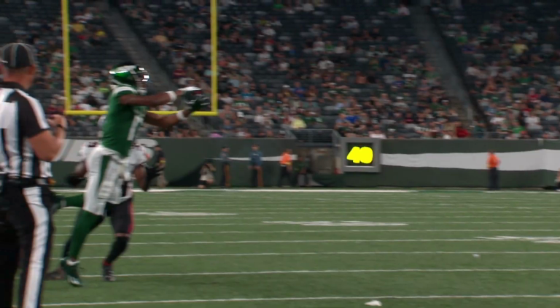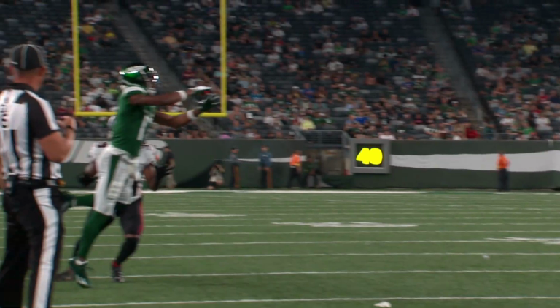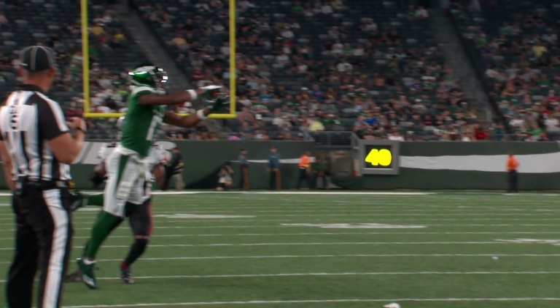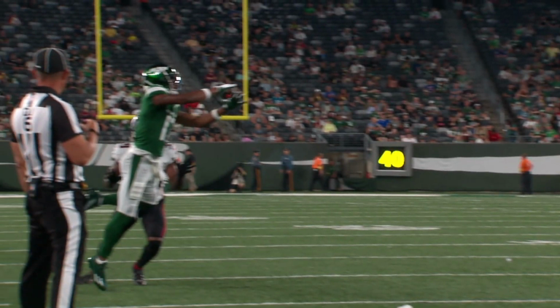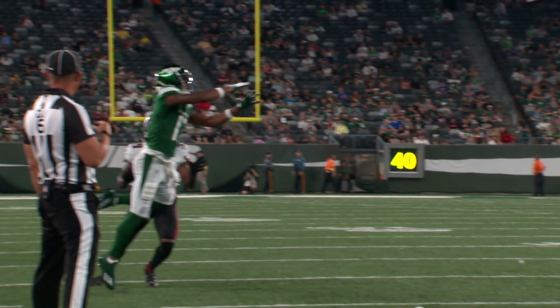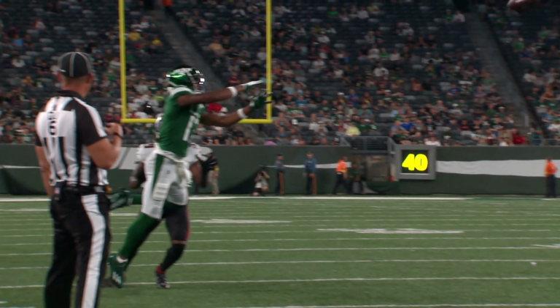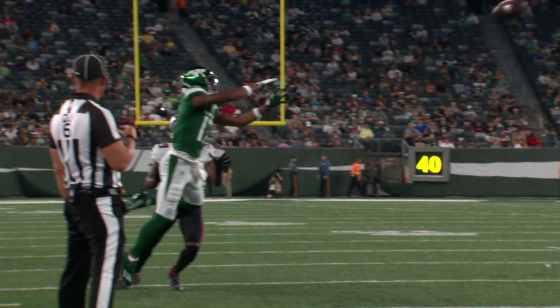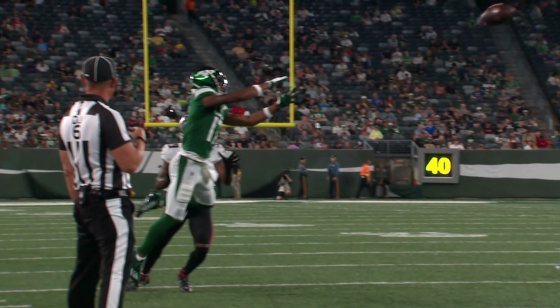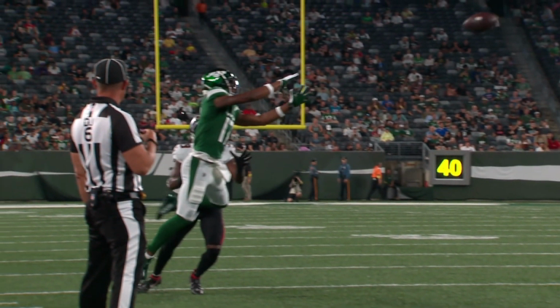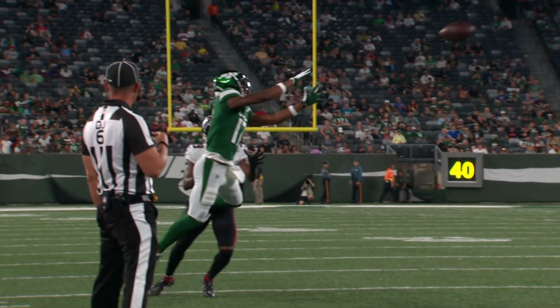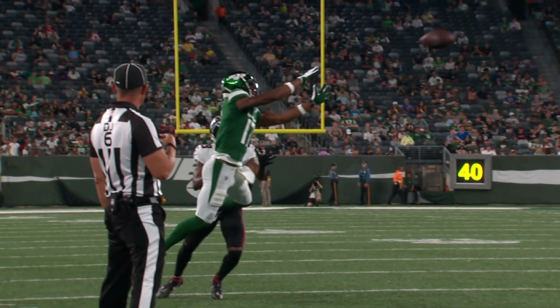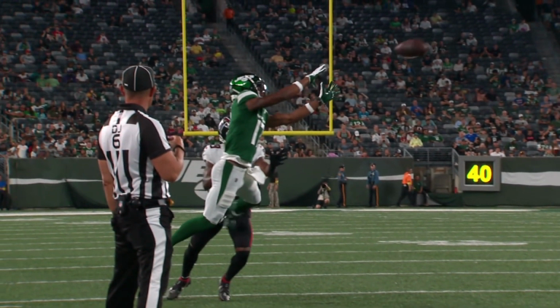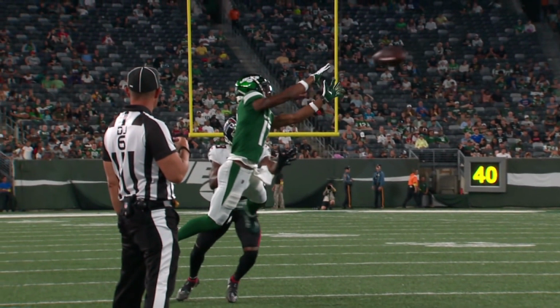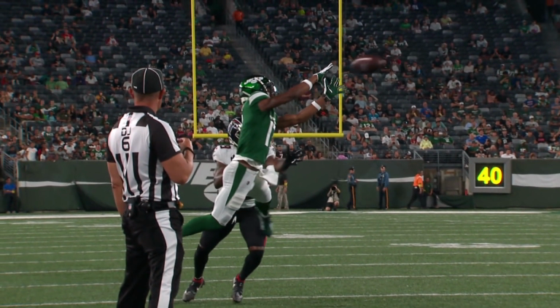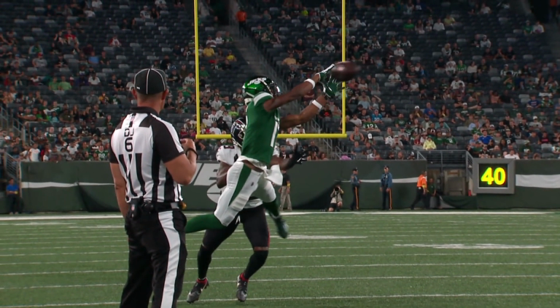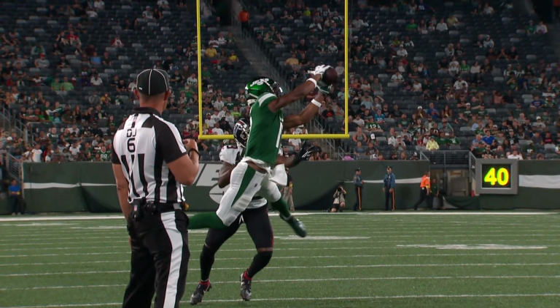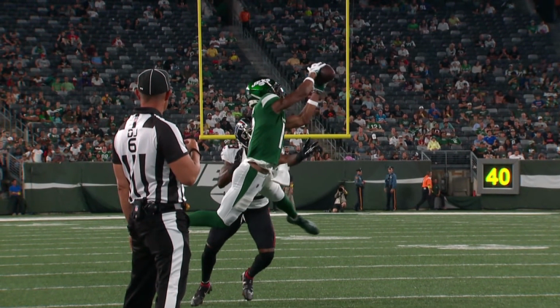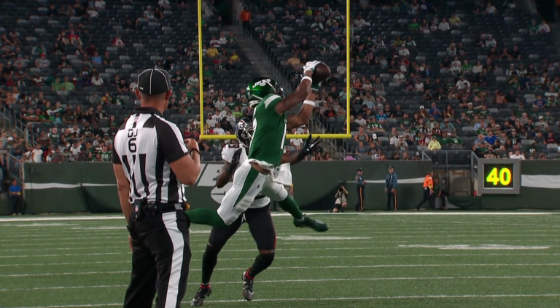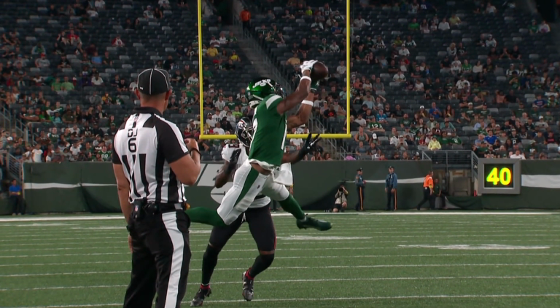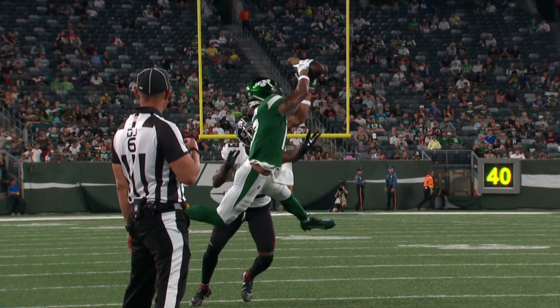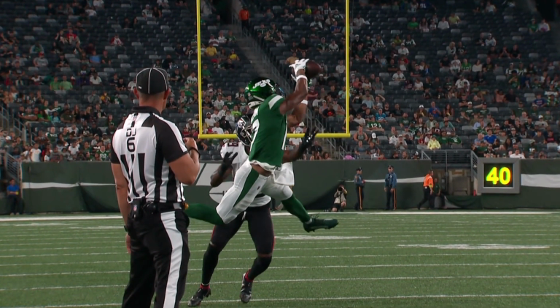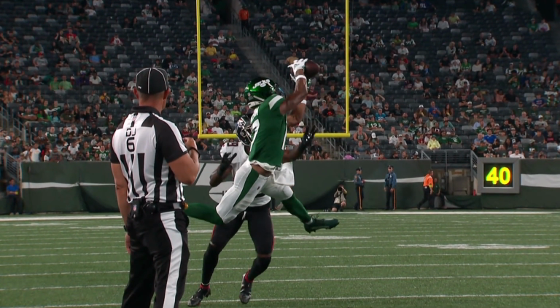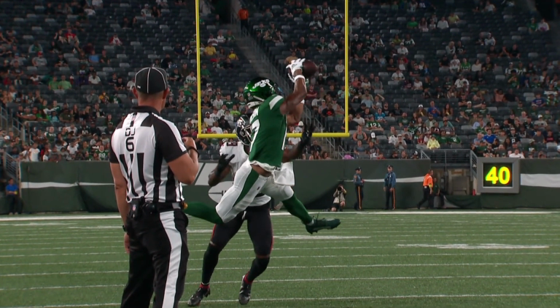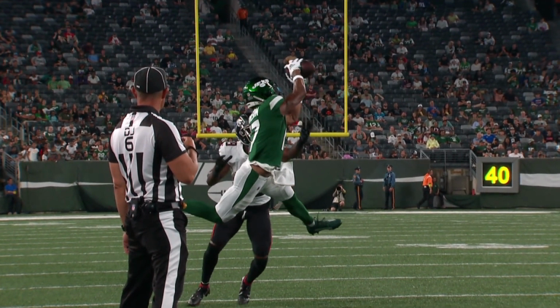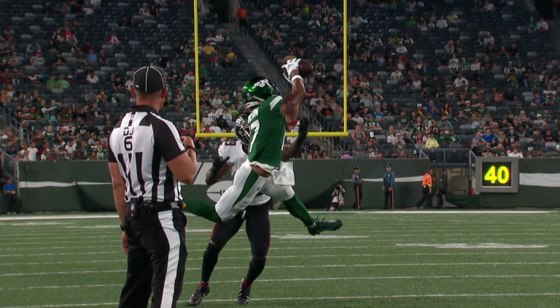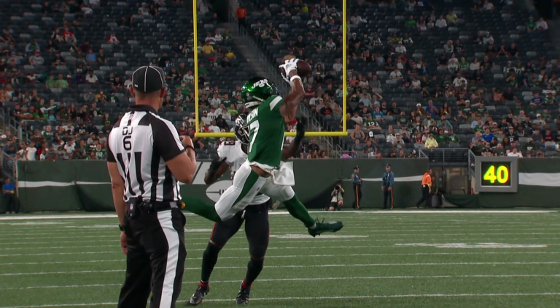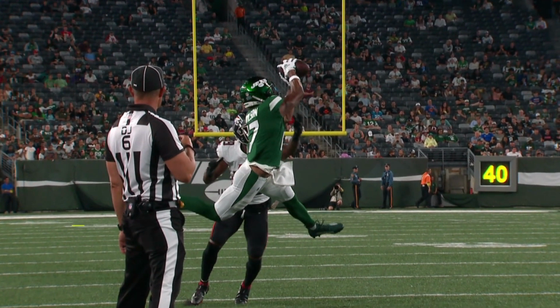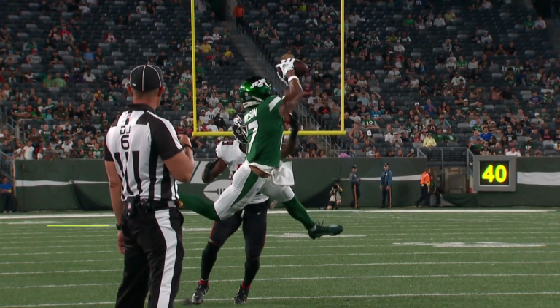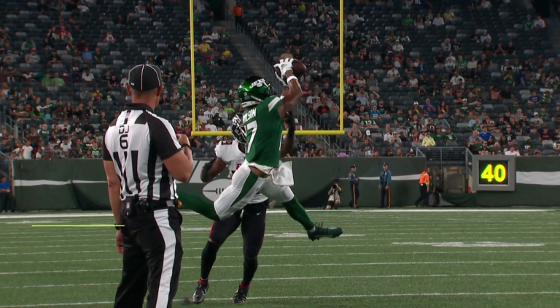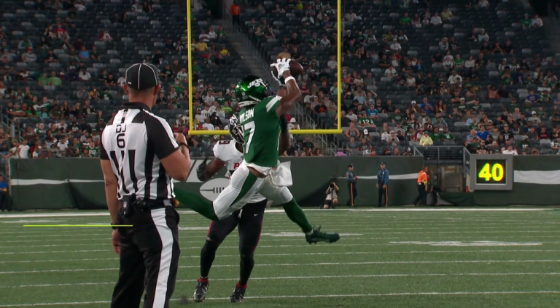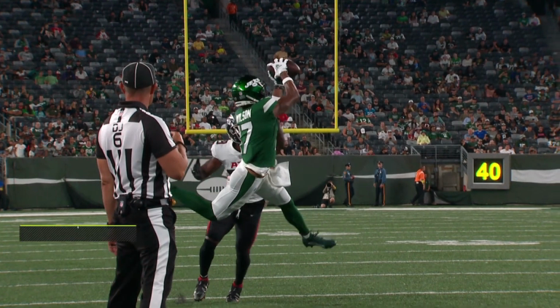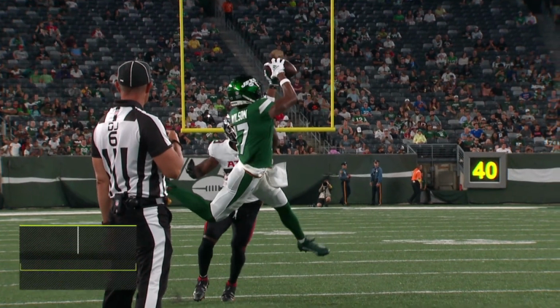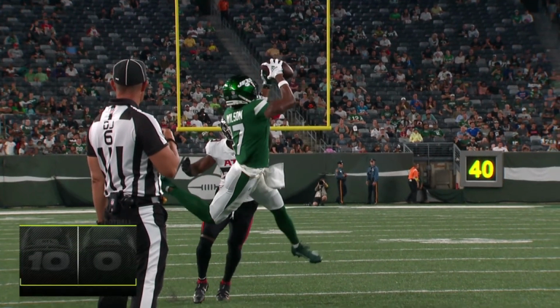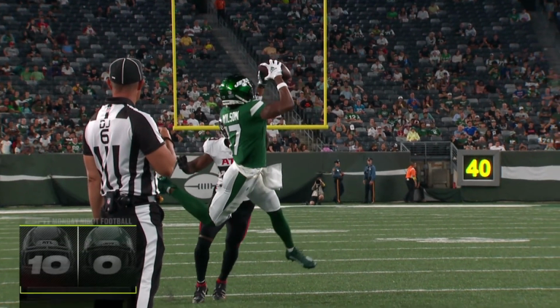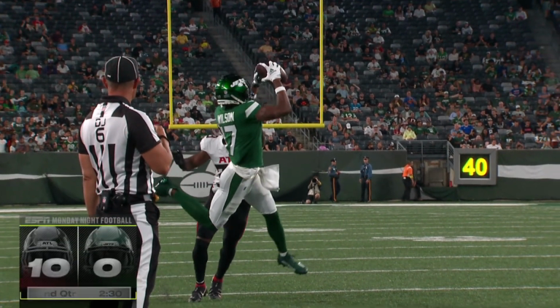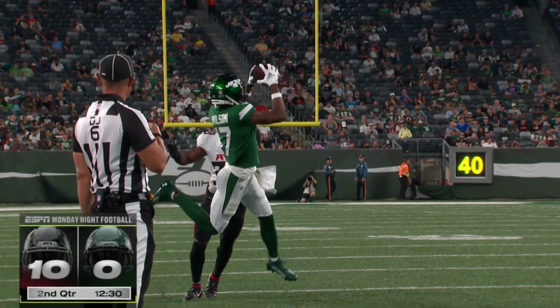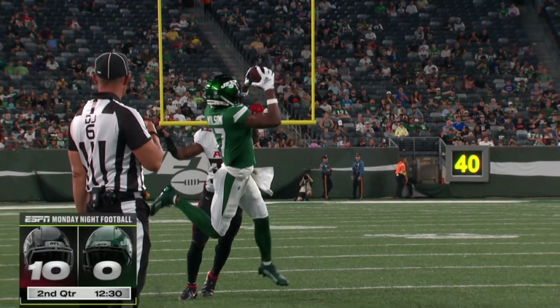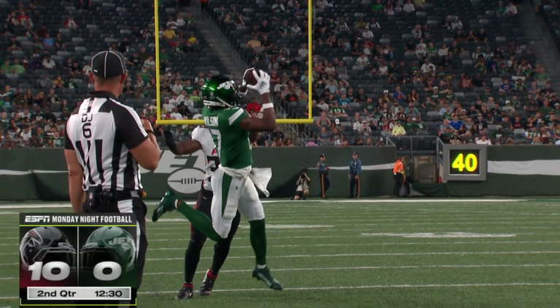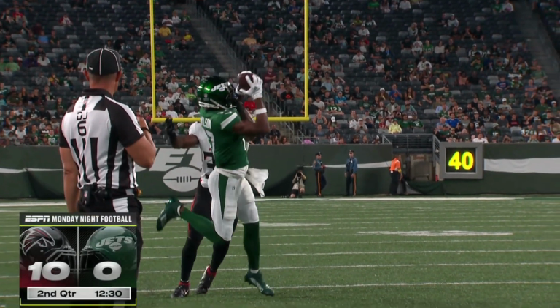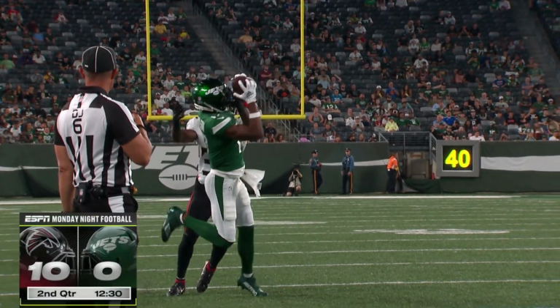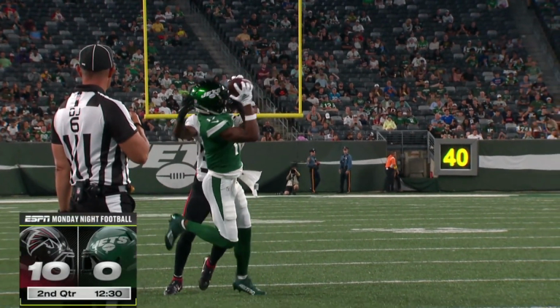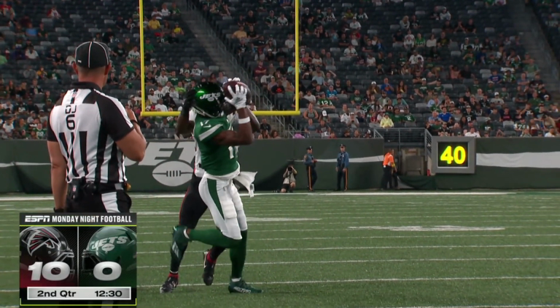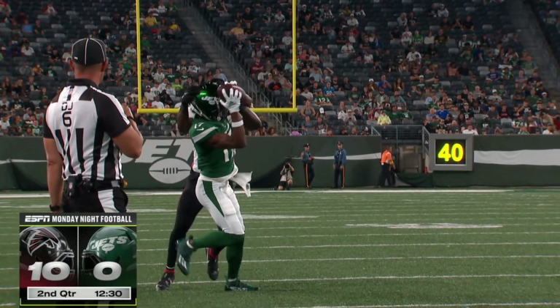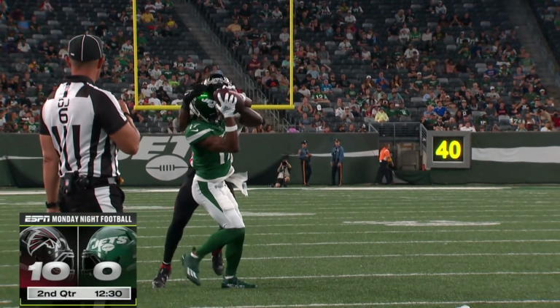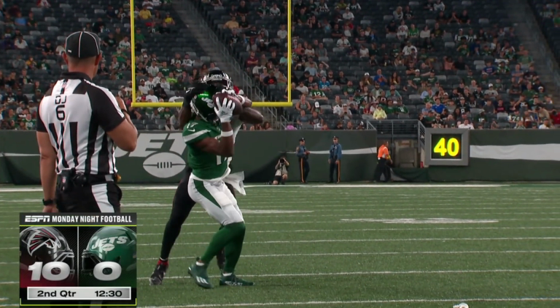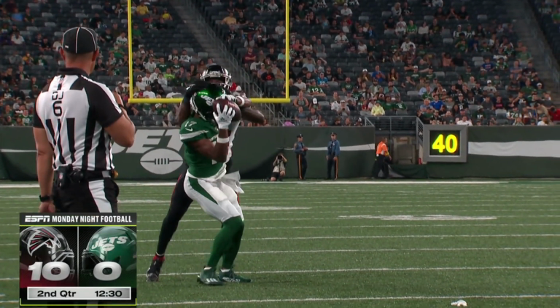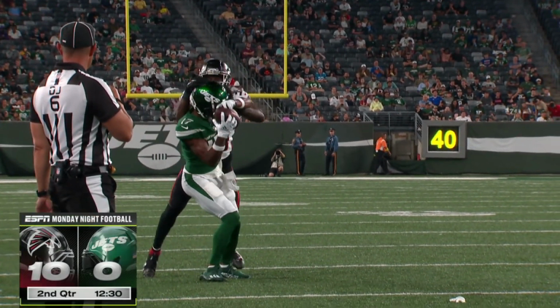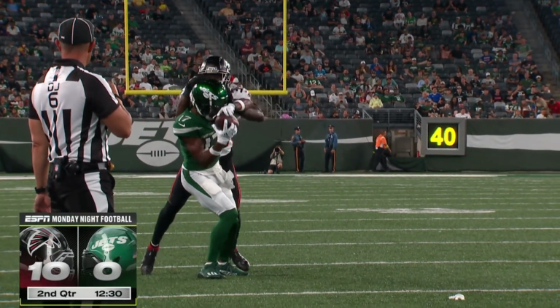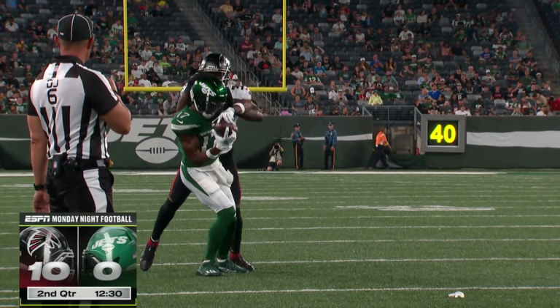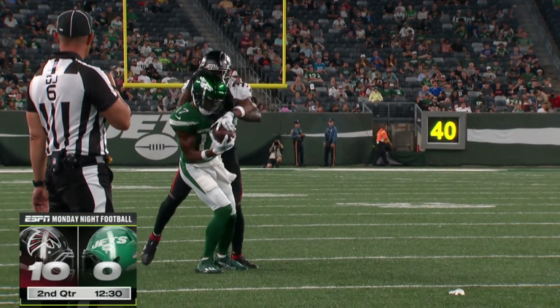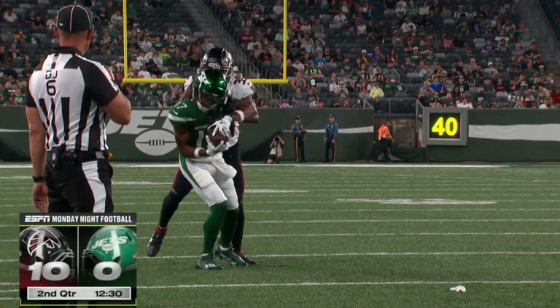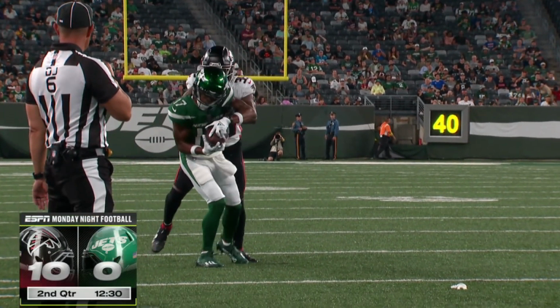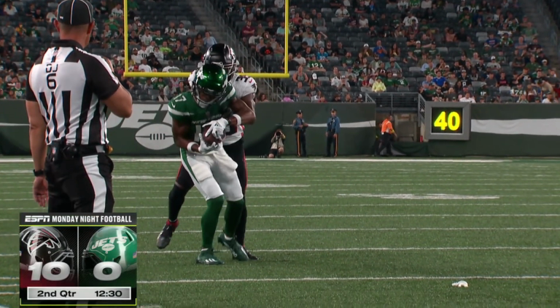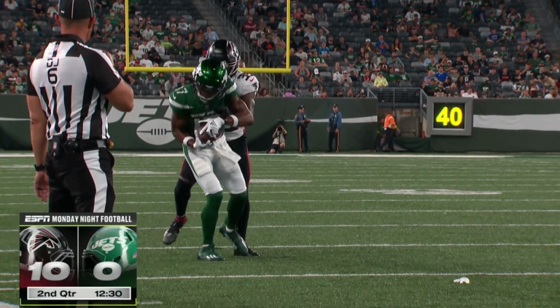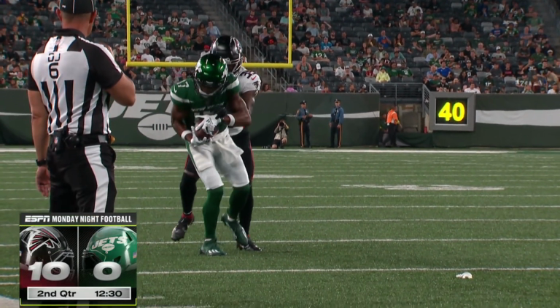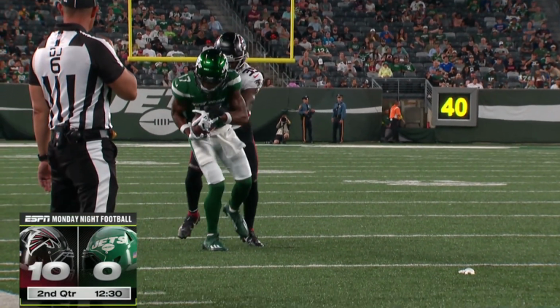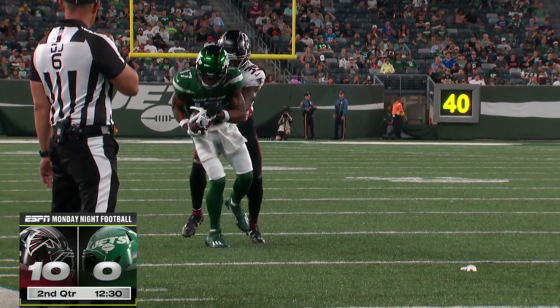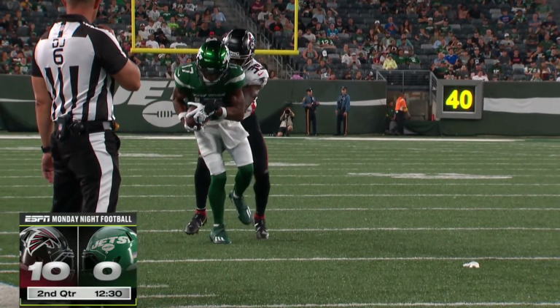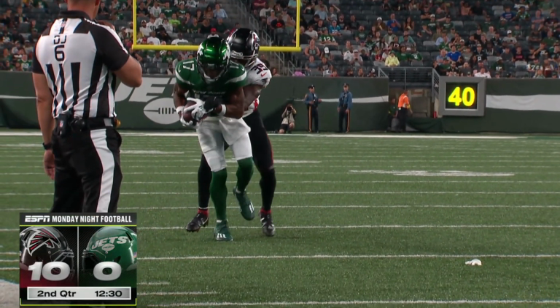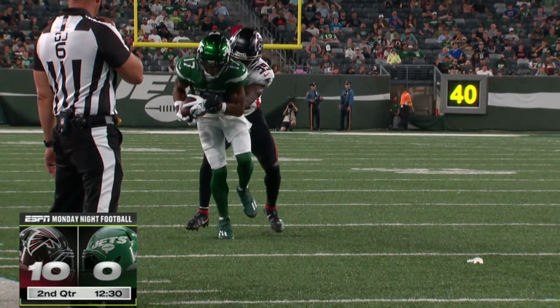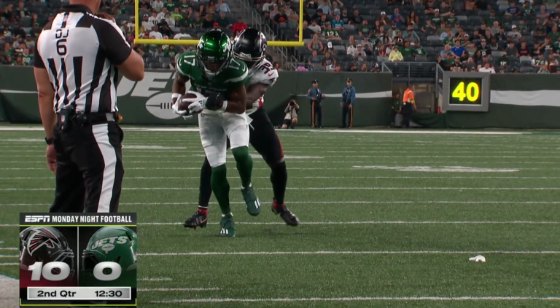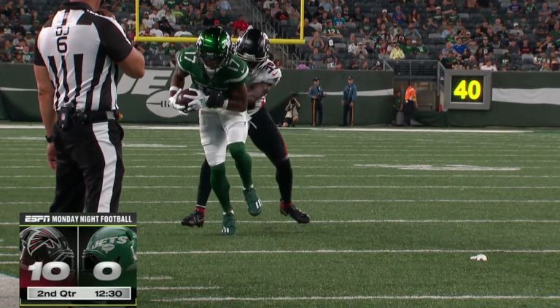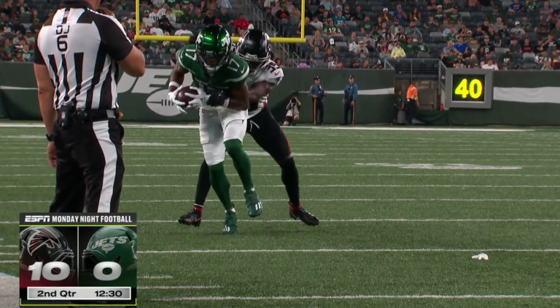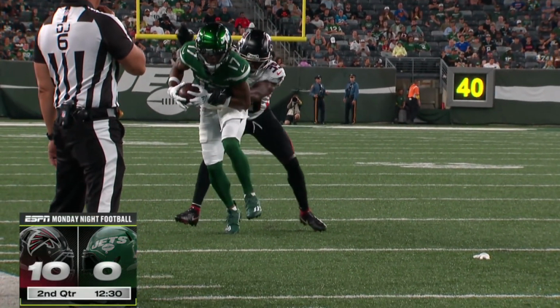The Garrett Wilson highlights, they're just beginning. Look at that — Jet fans, something to be excited about for this player.